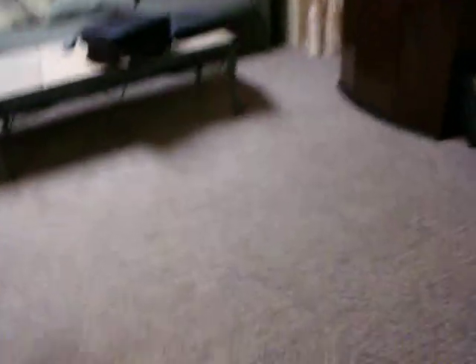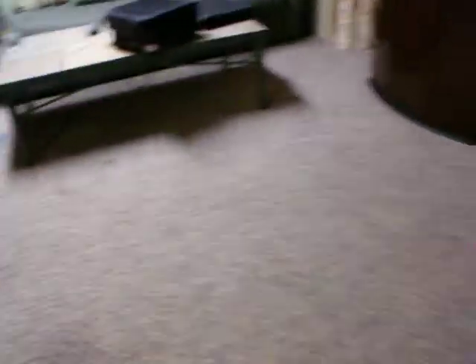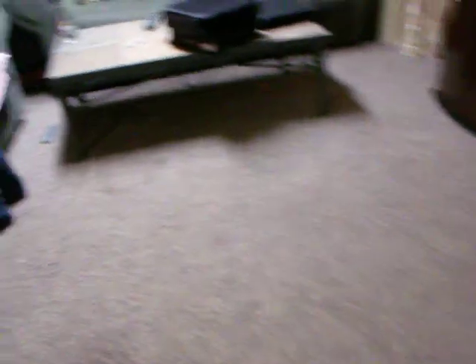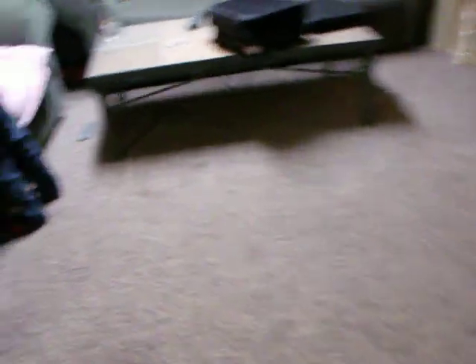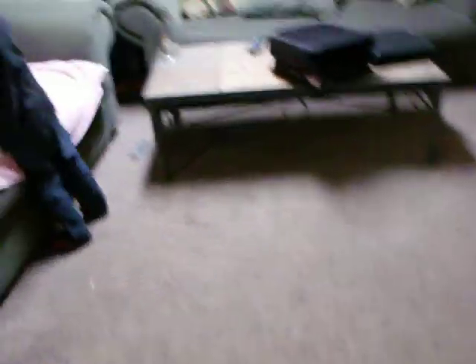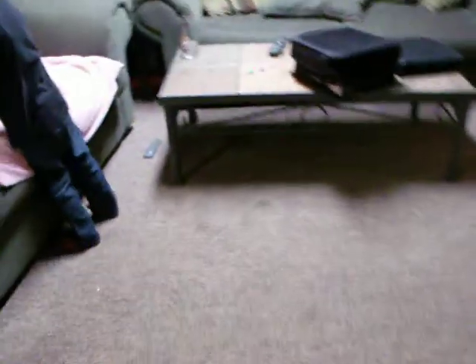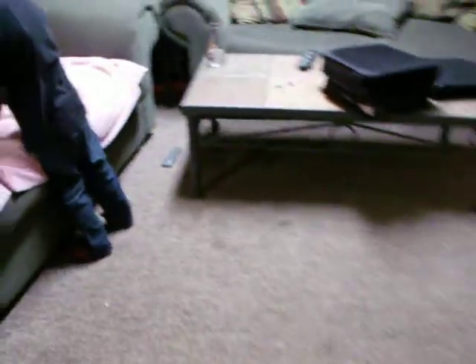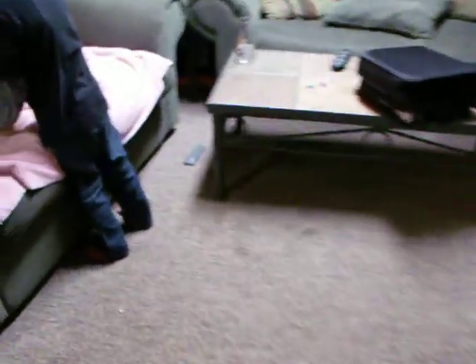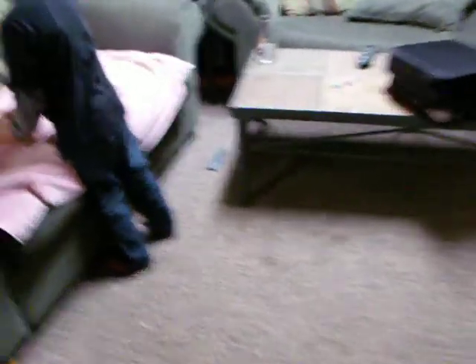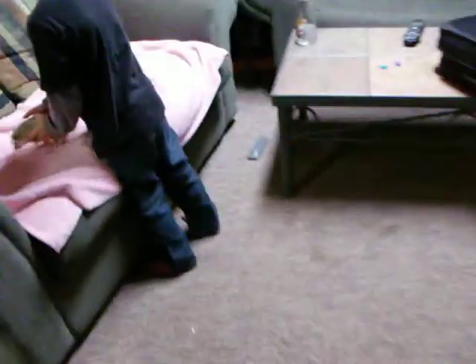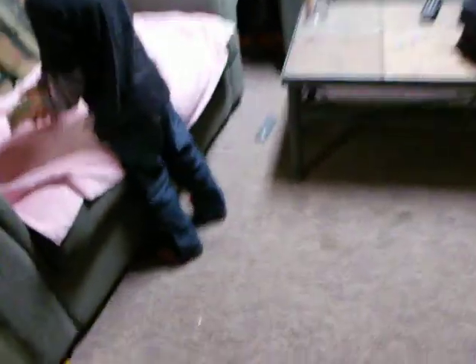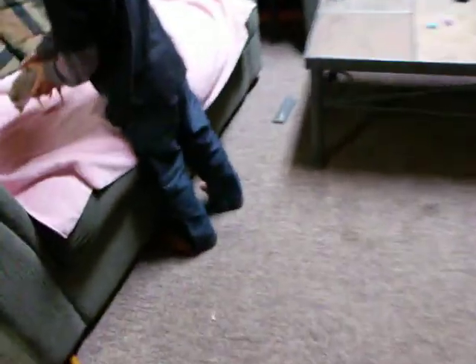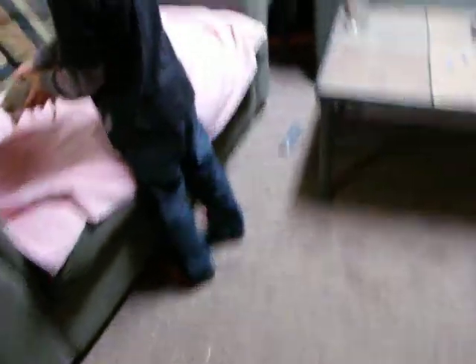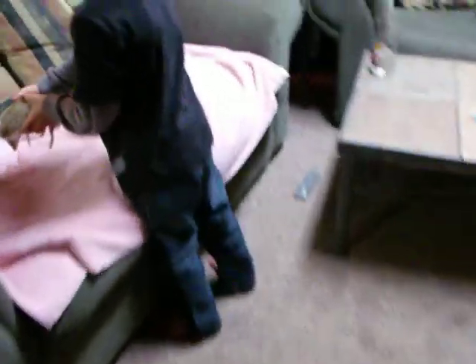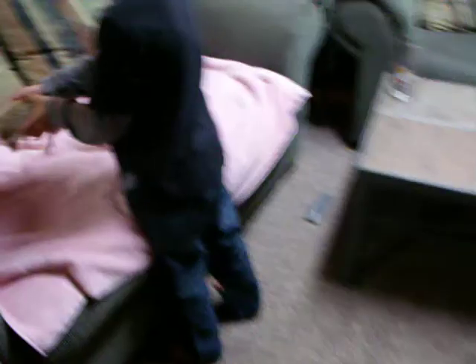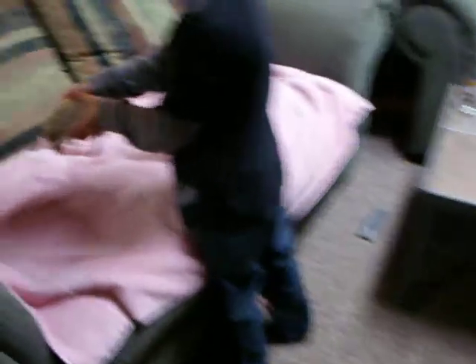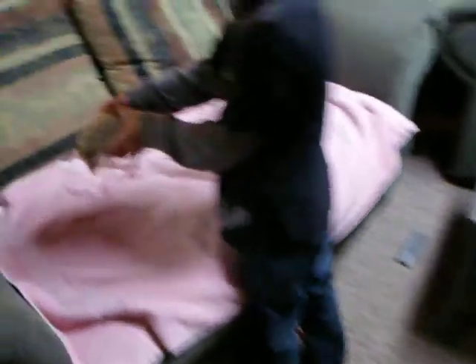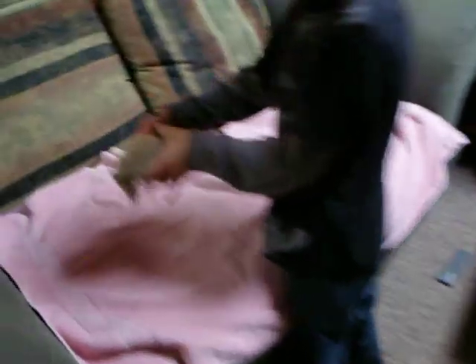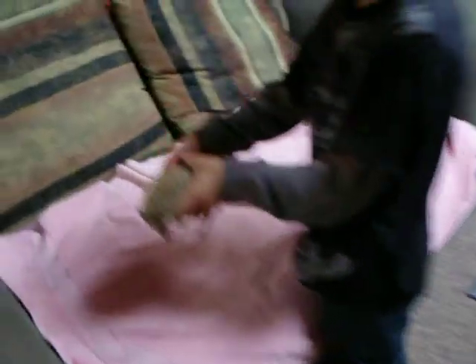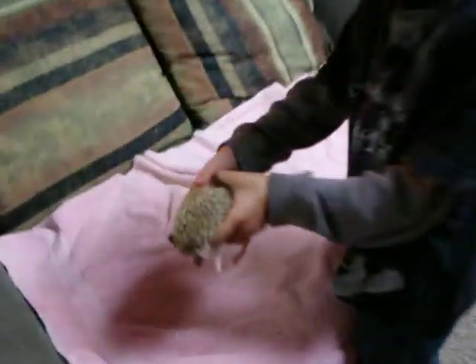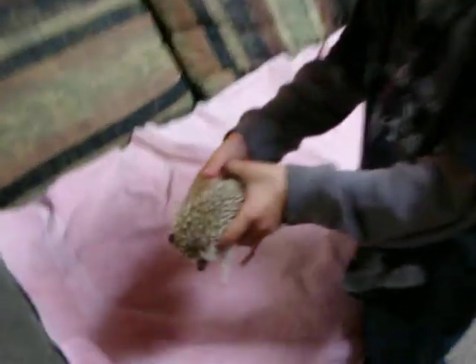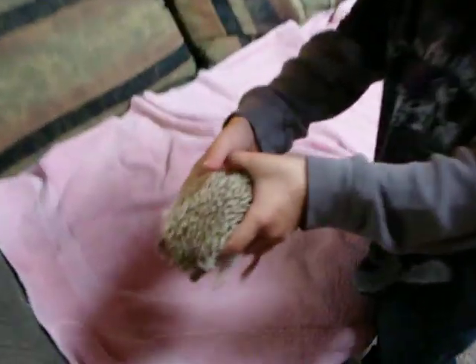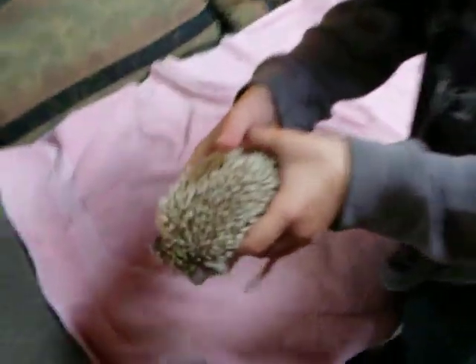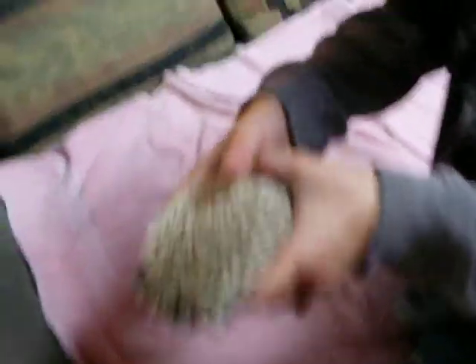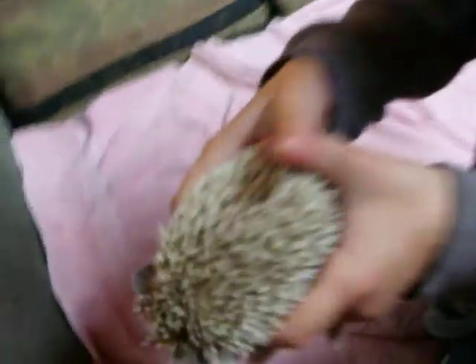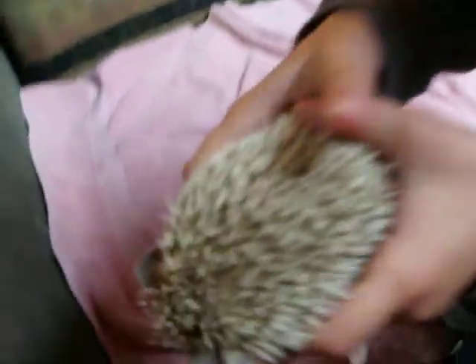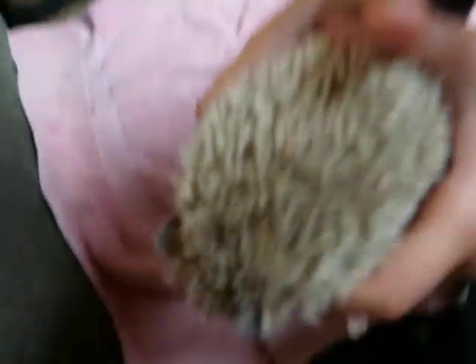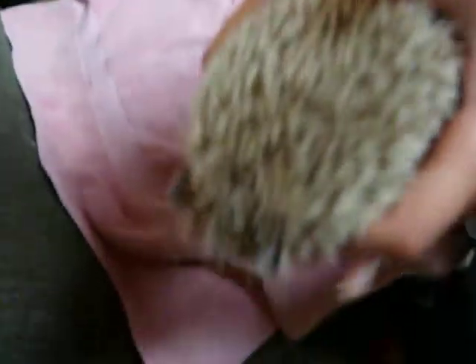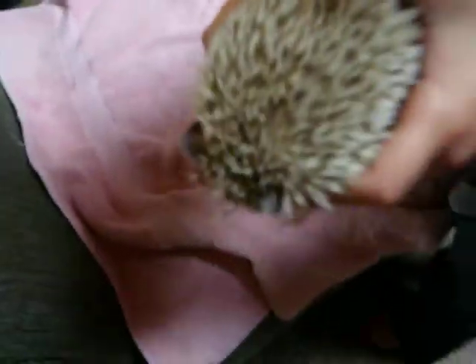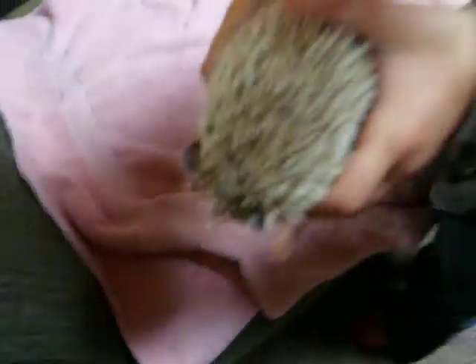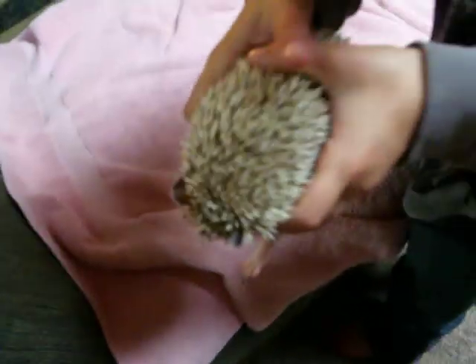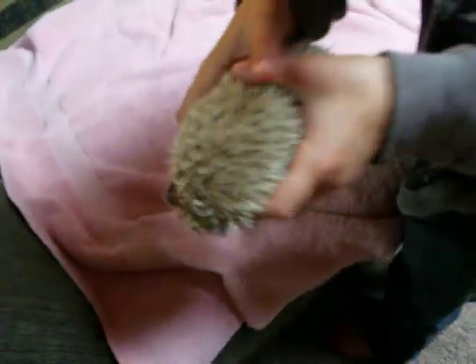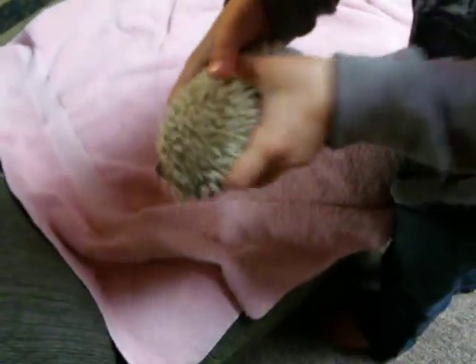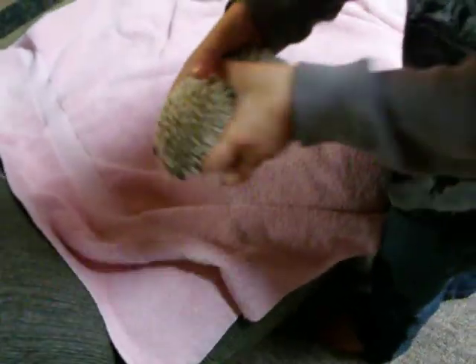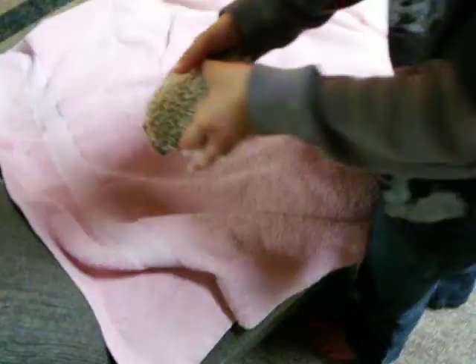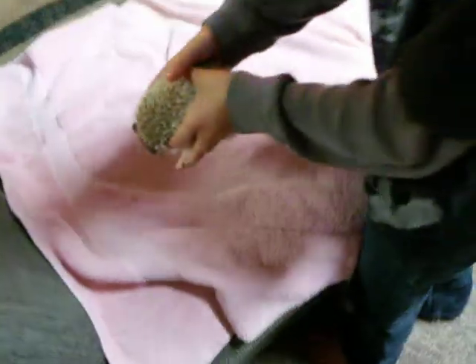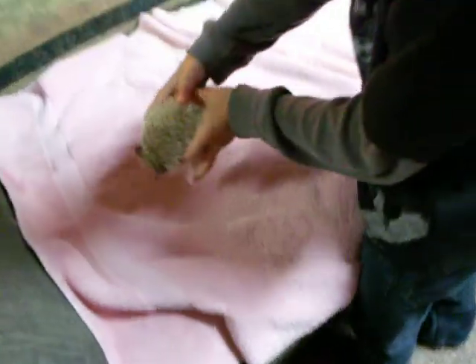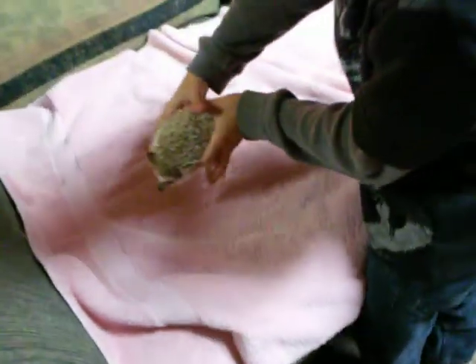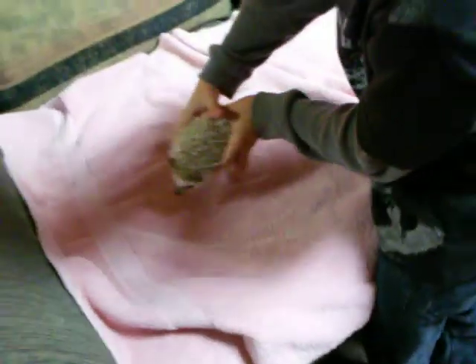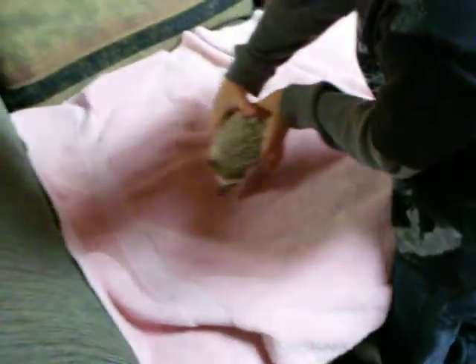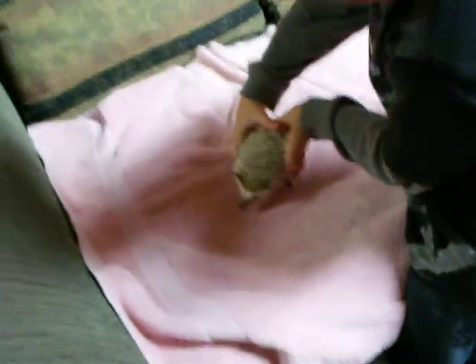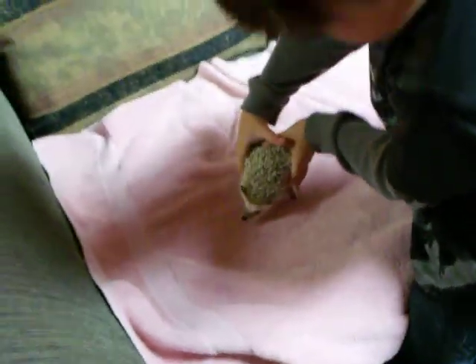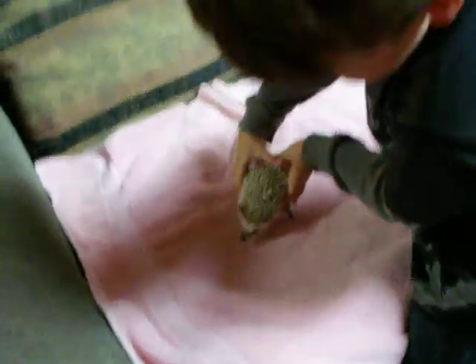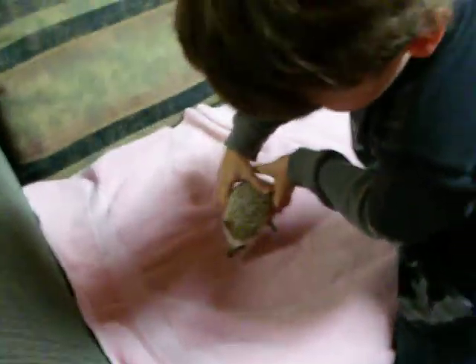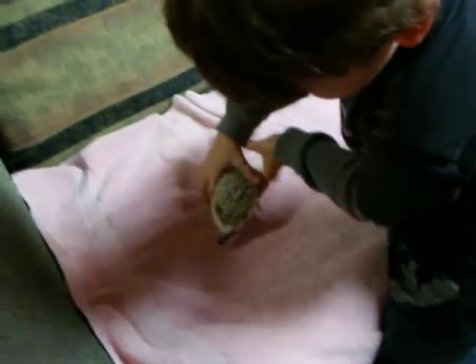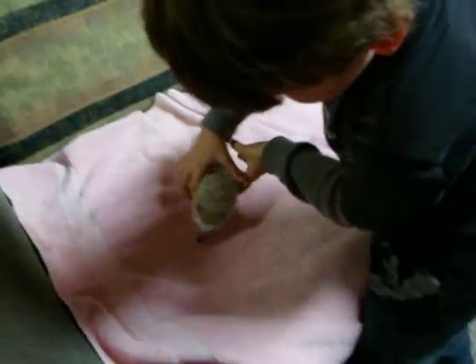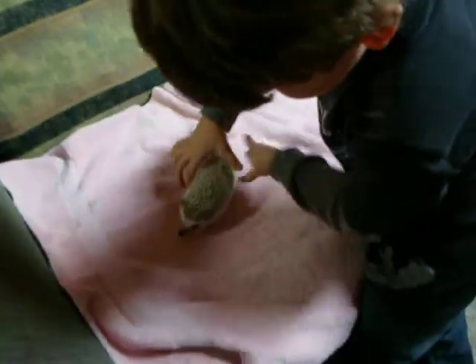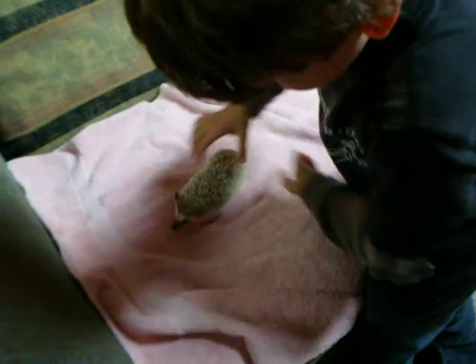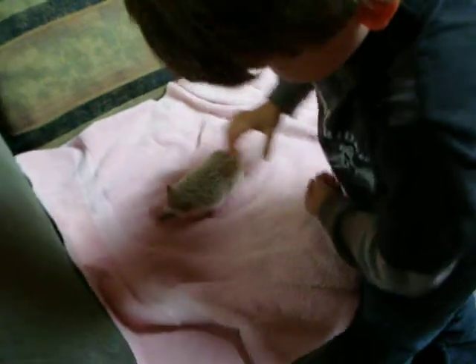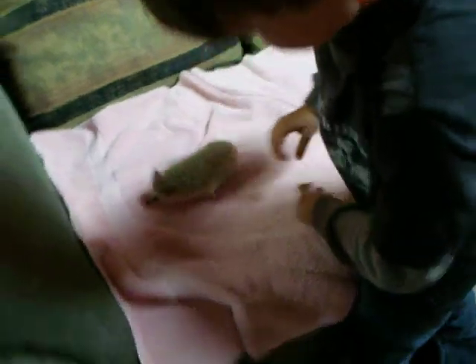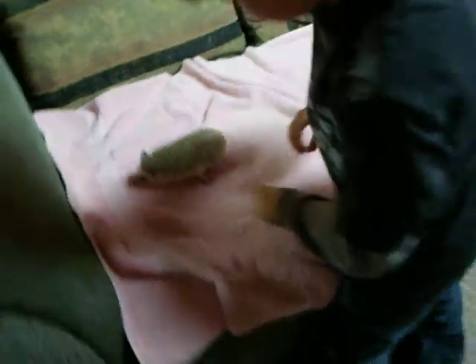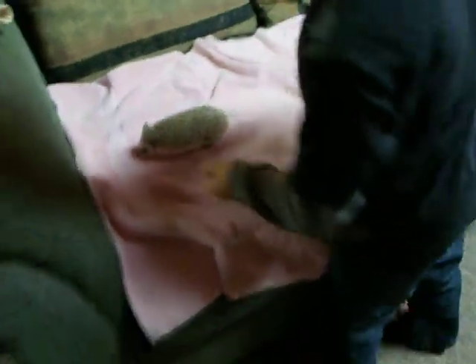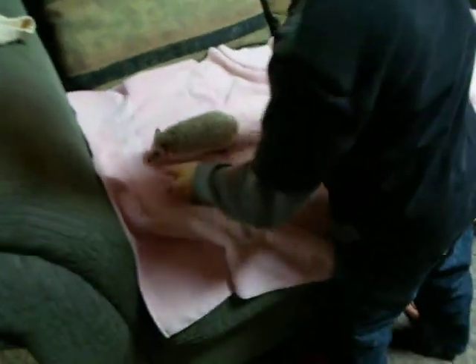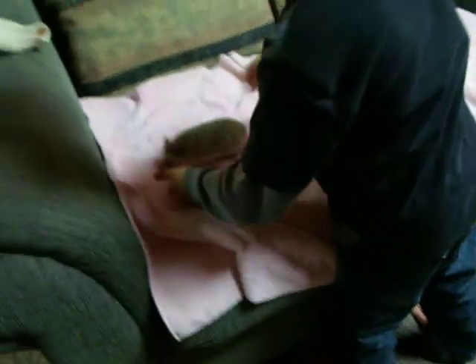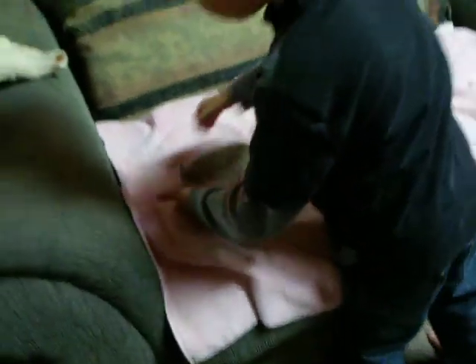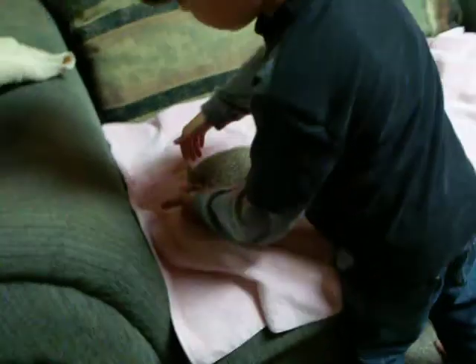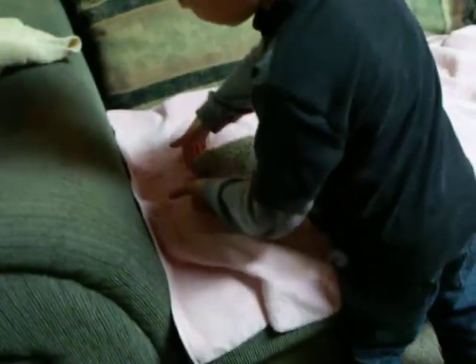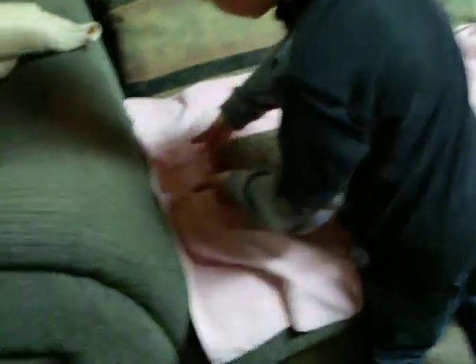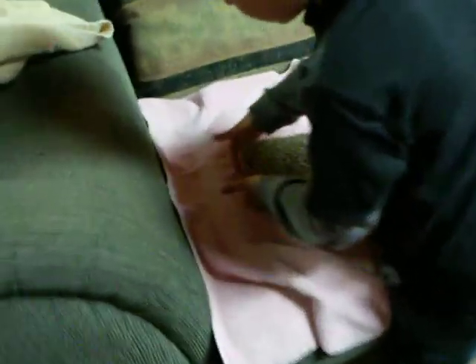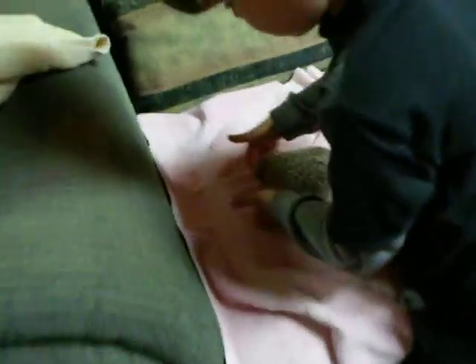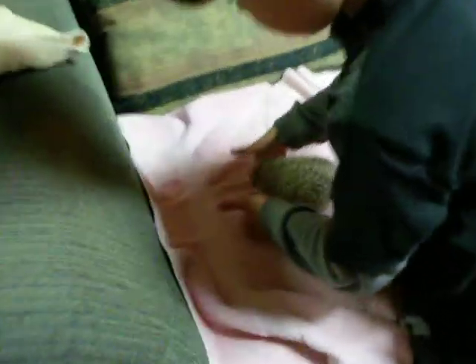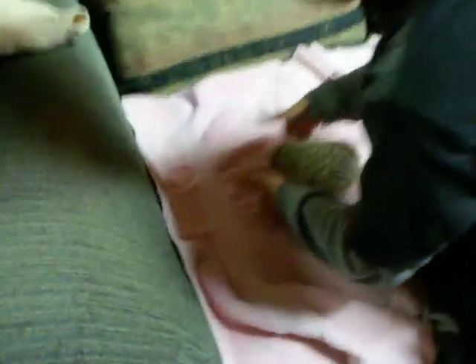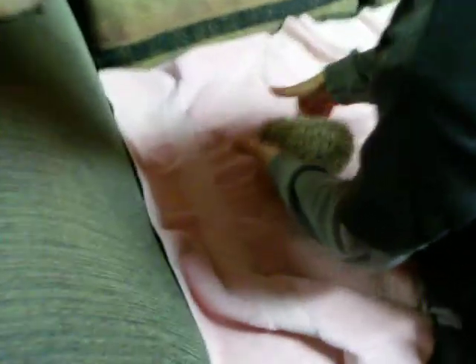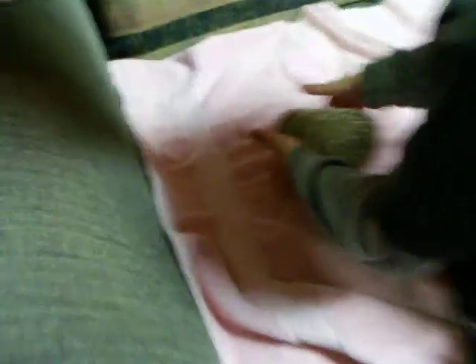So, now we will show you the hedgehog — not an African pygmy hedgehog, just a normal hedgehog.